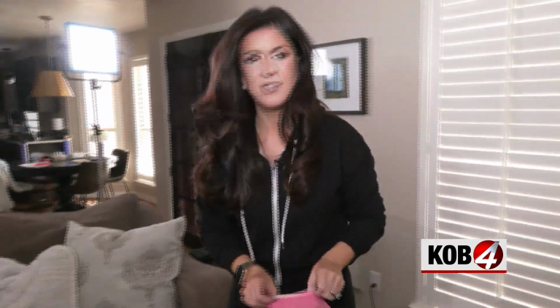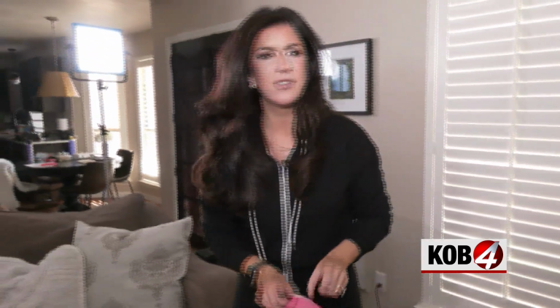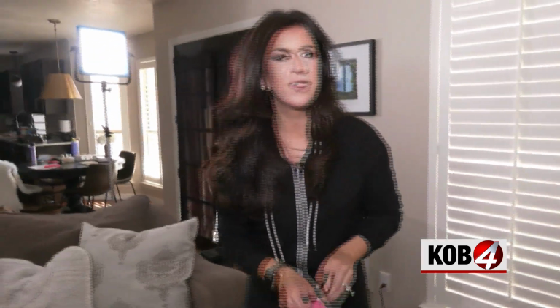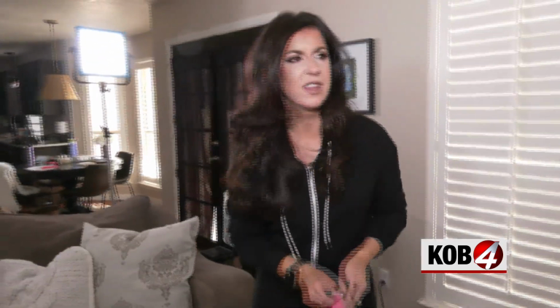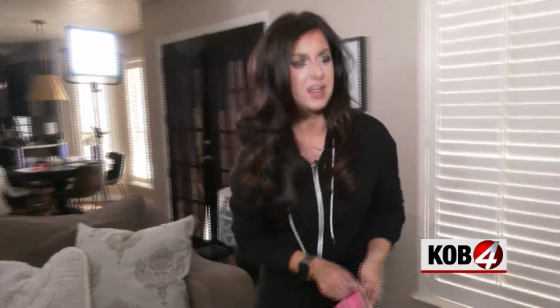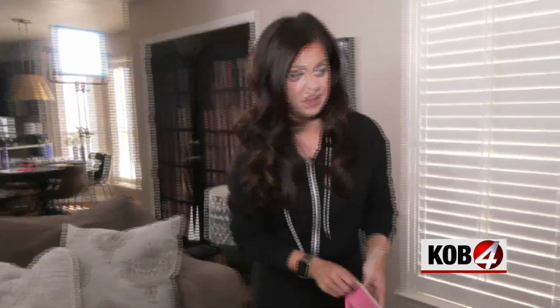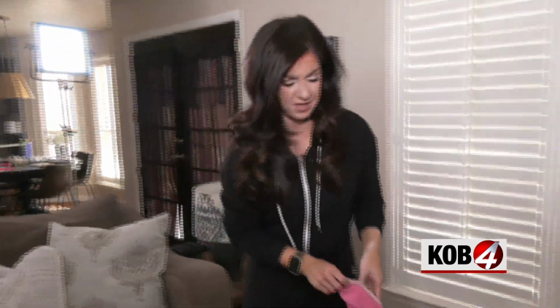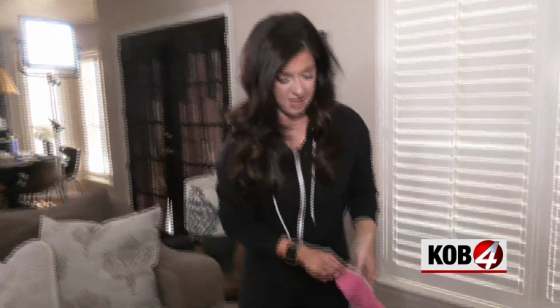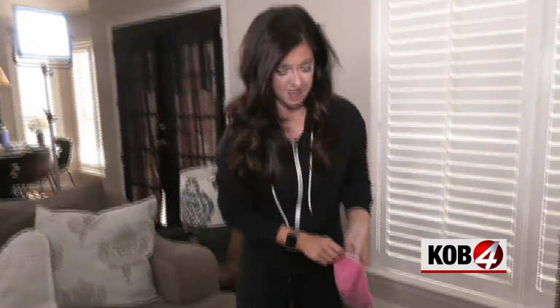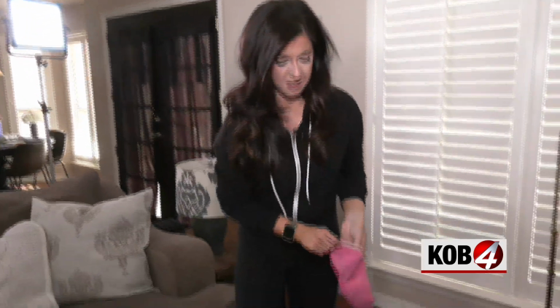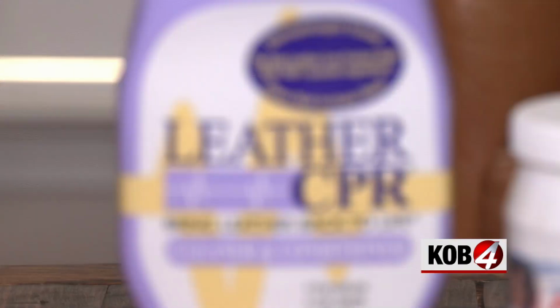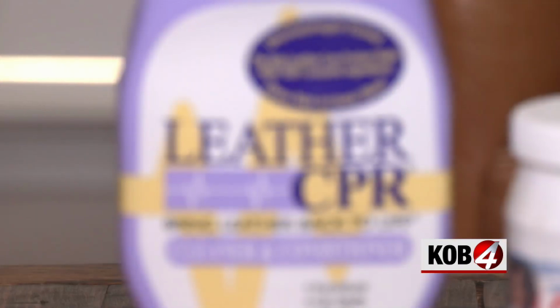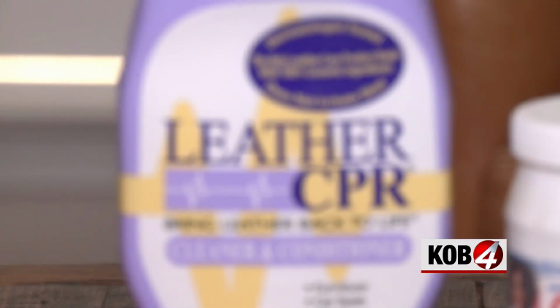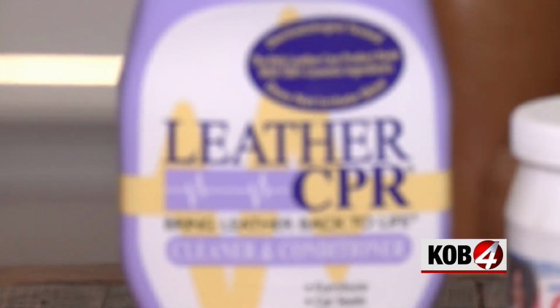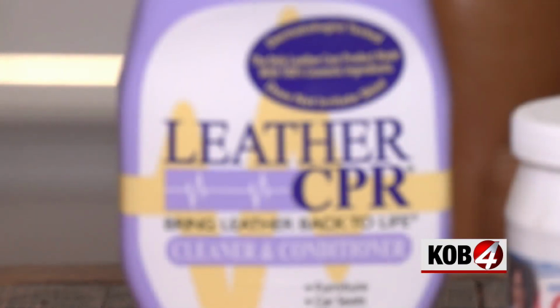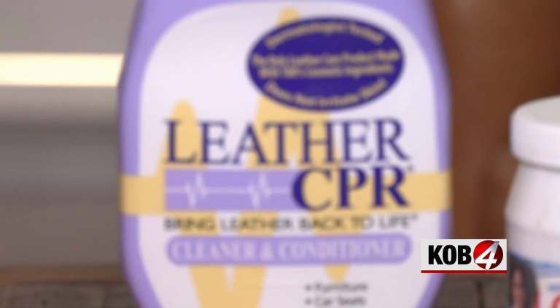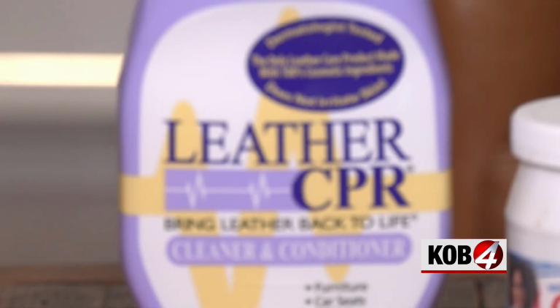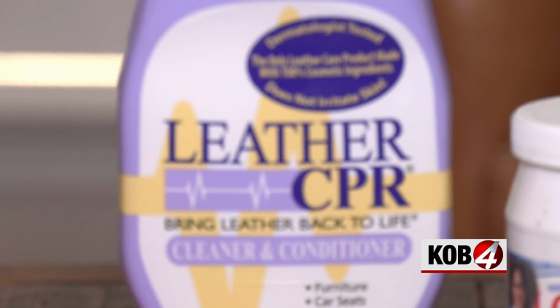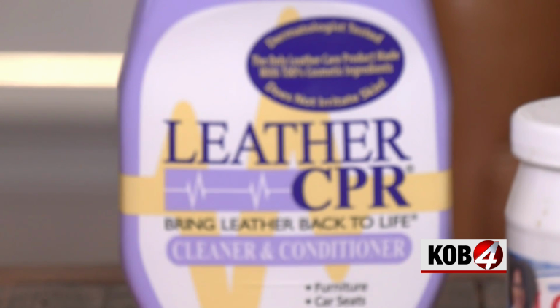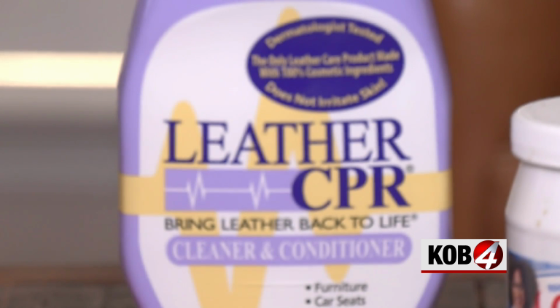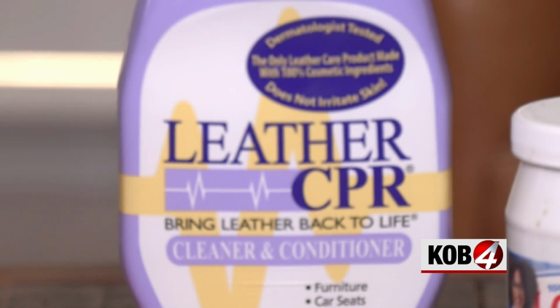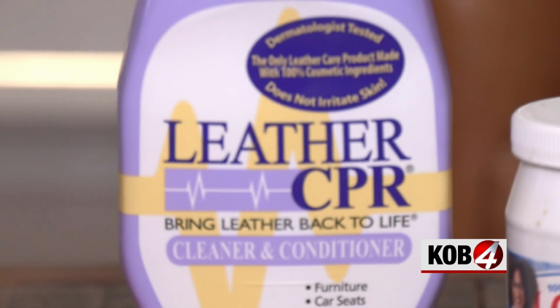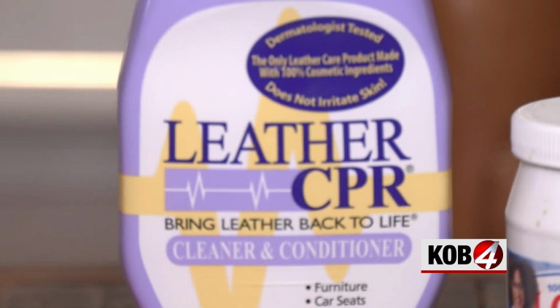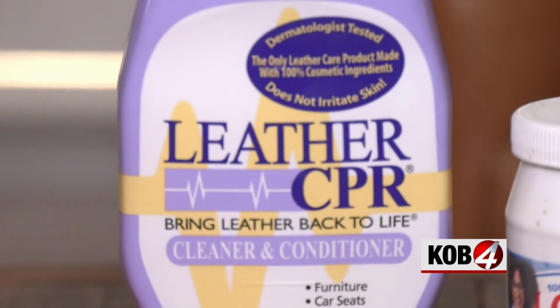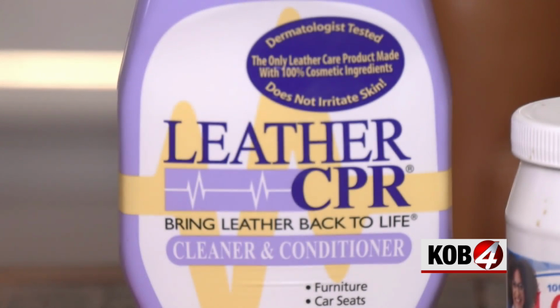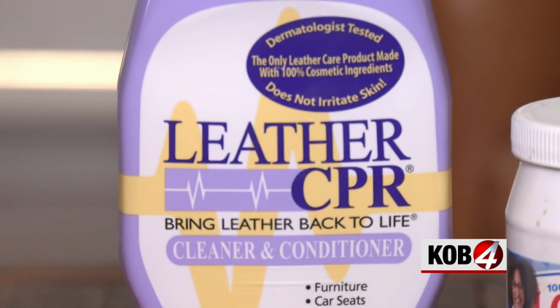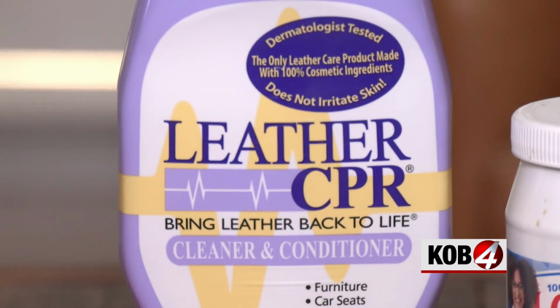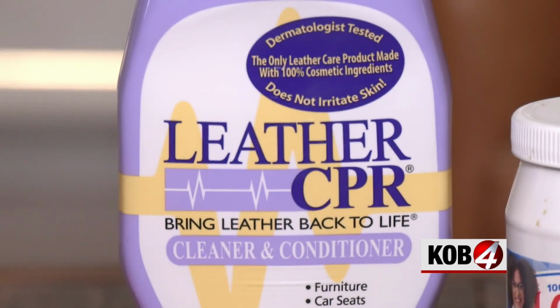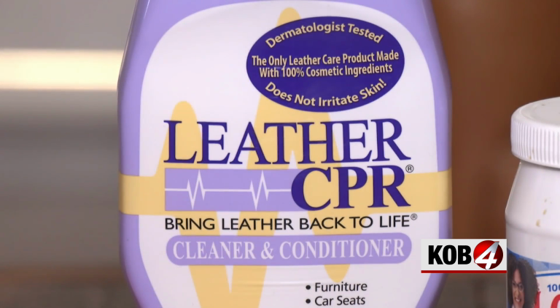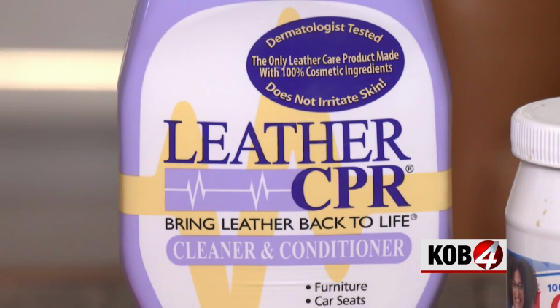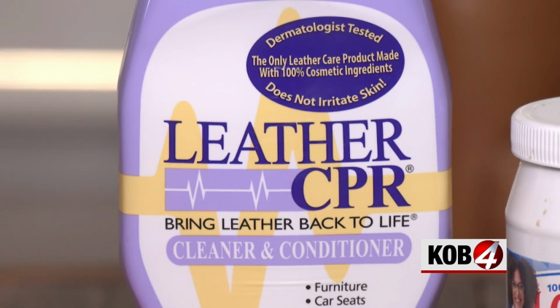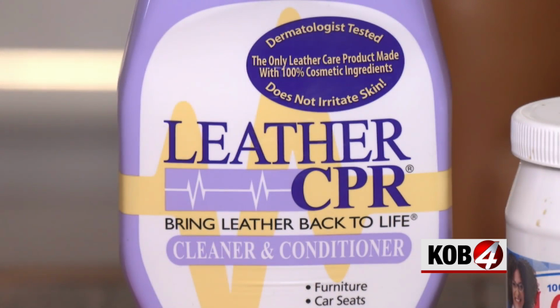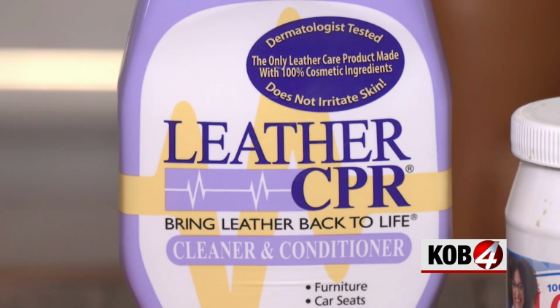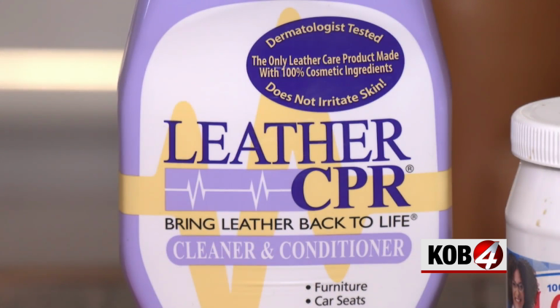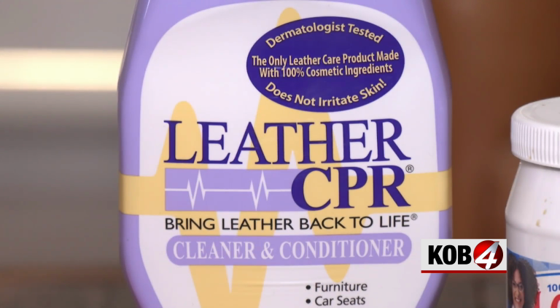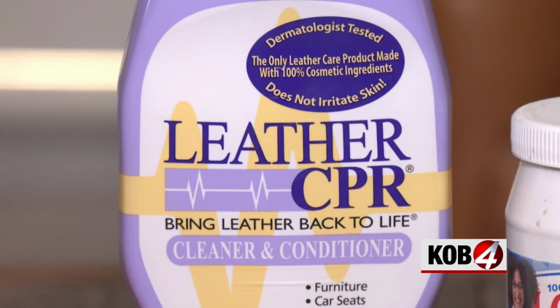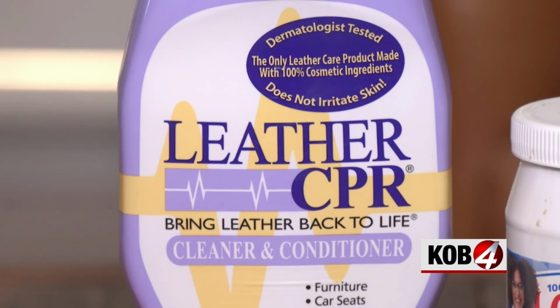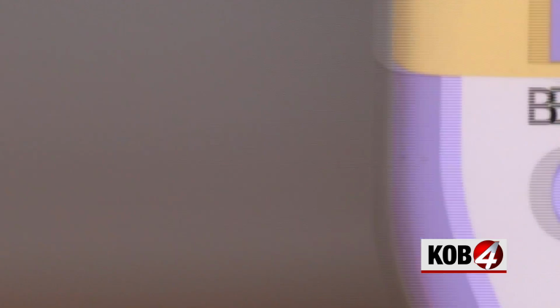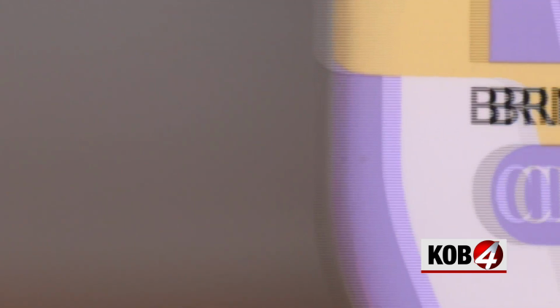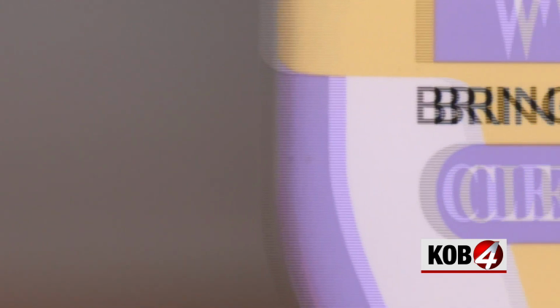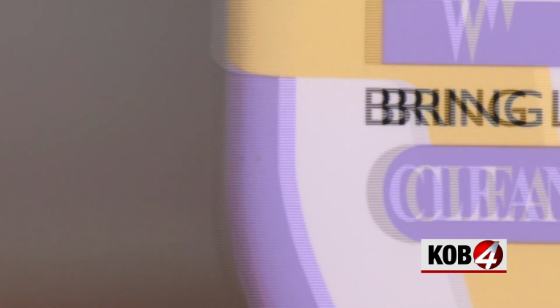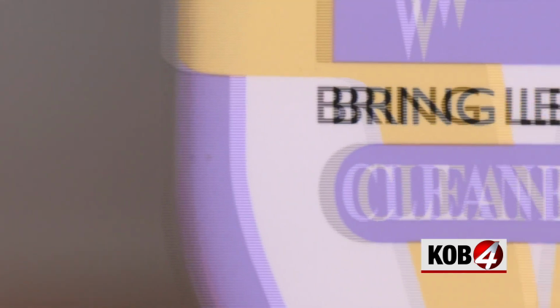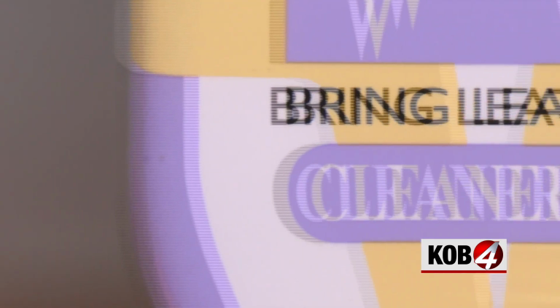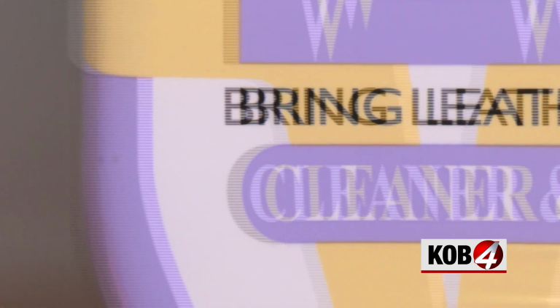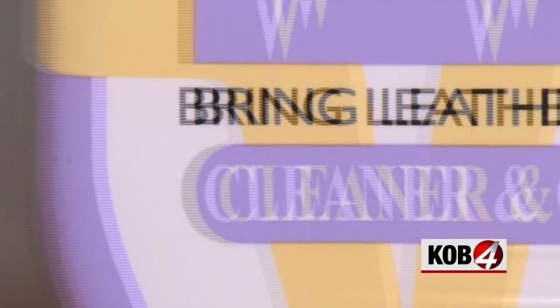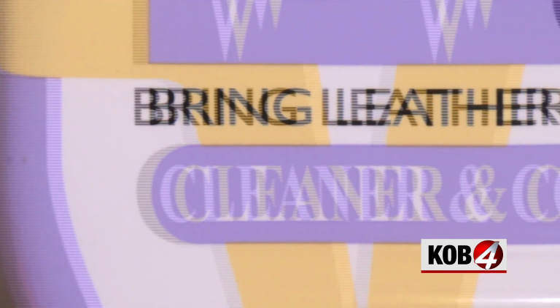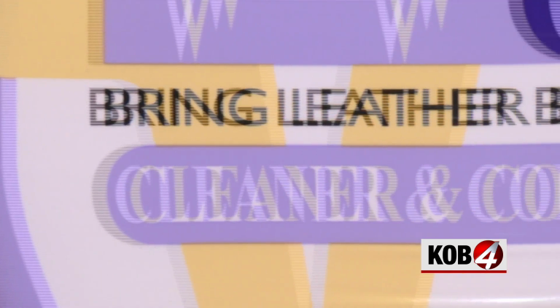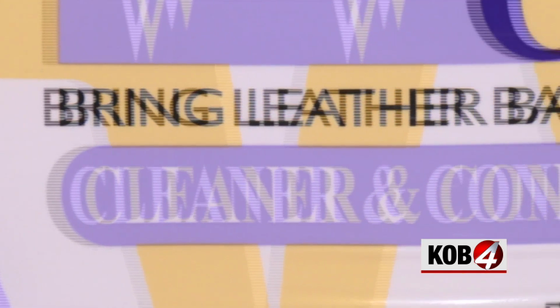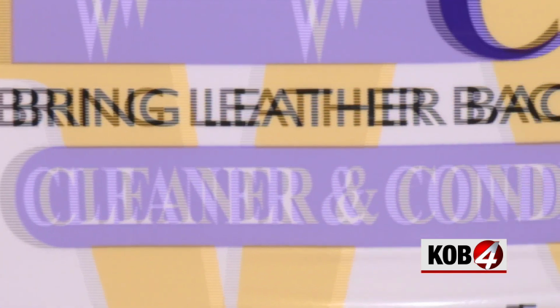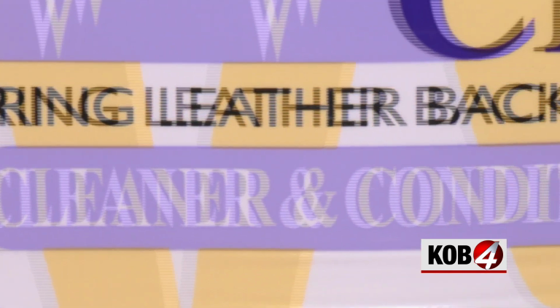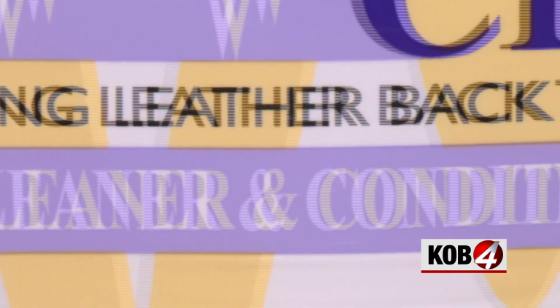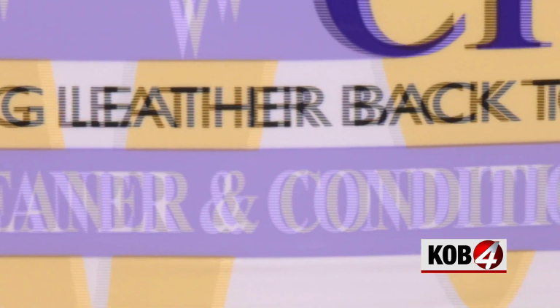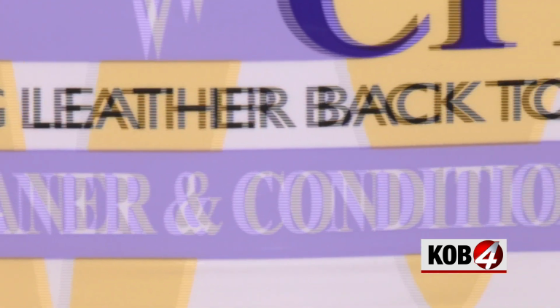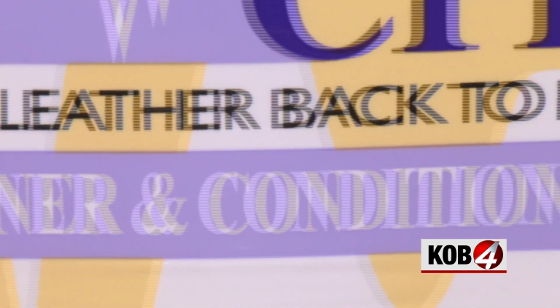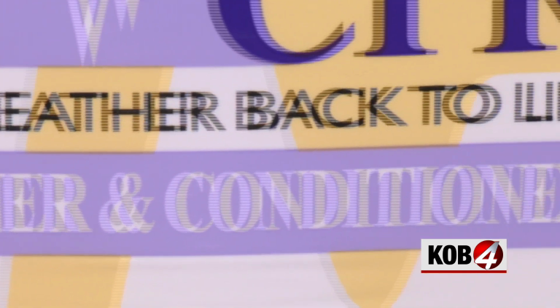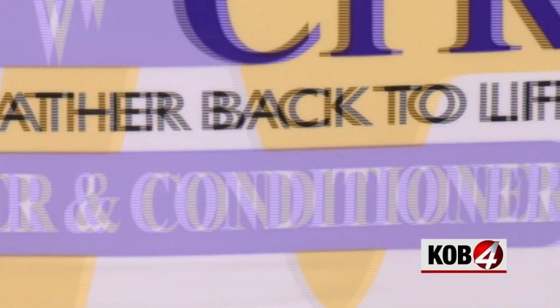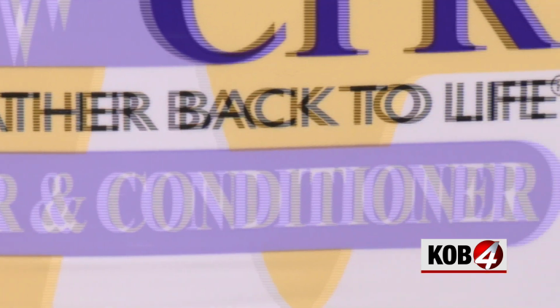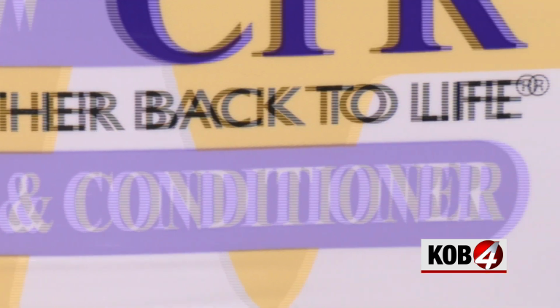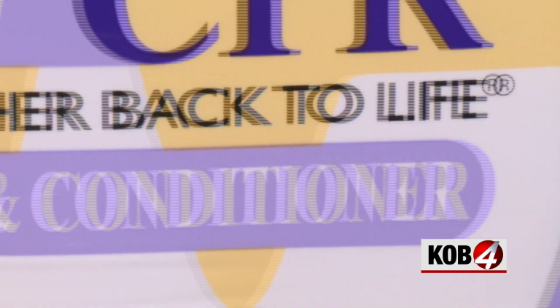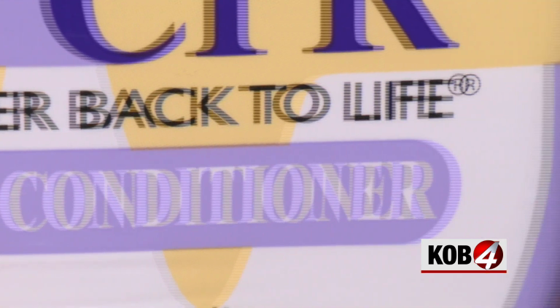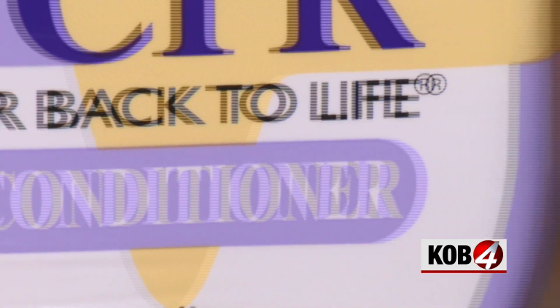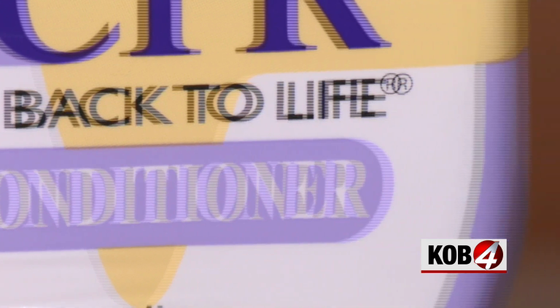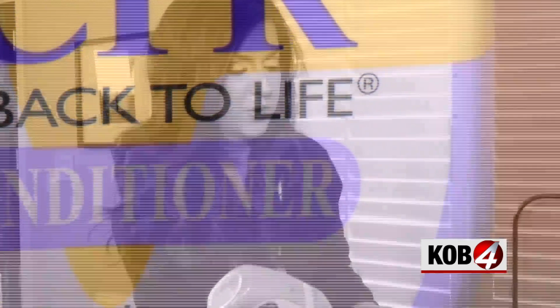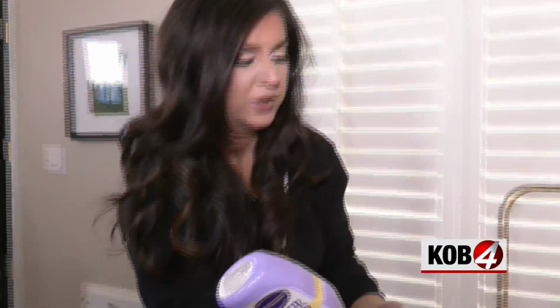But here are the cons: the coconut oil starts to collect at the seams, at the thread, and it leaves a greasy residue. I don't know if I like that.